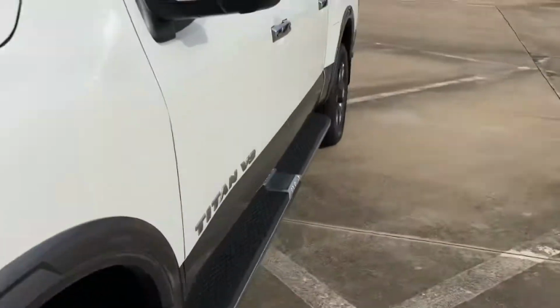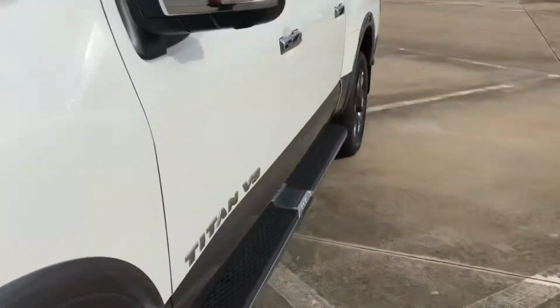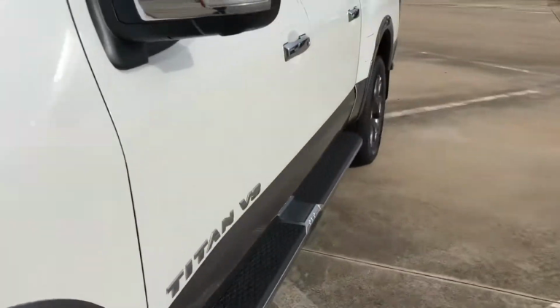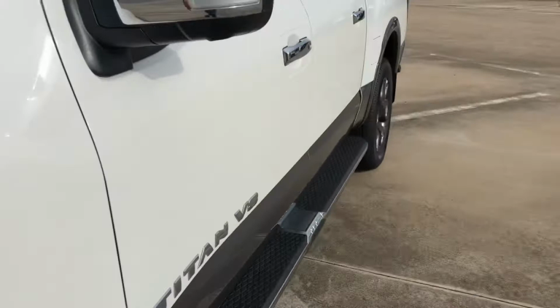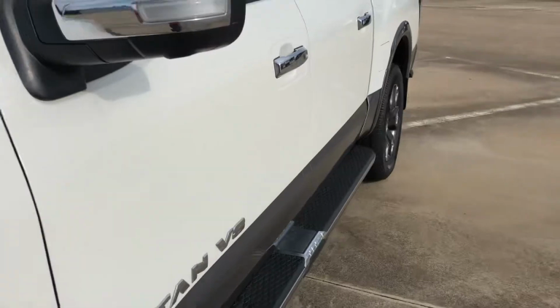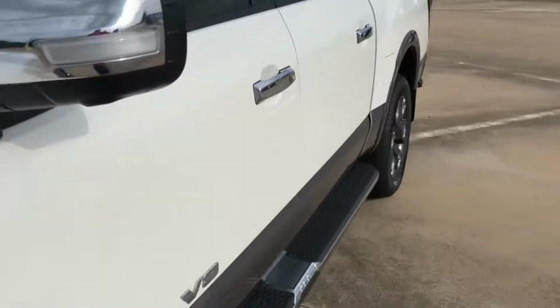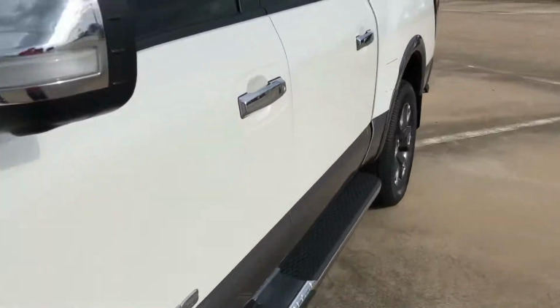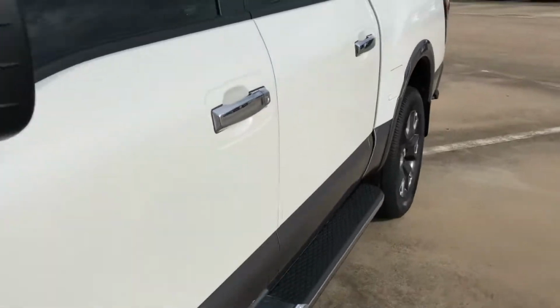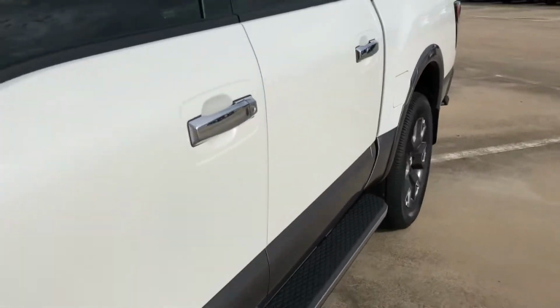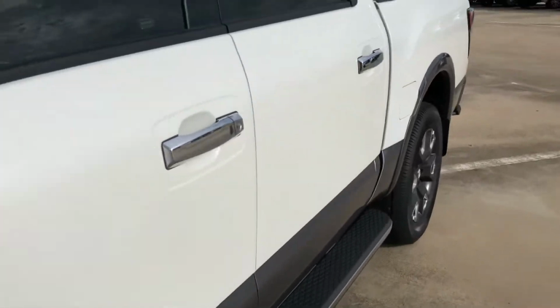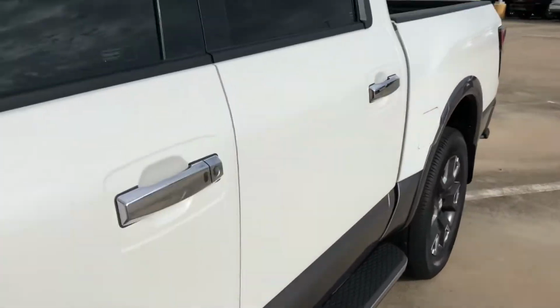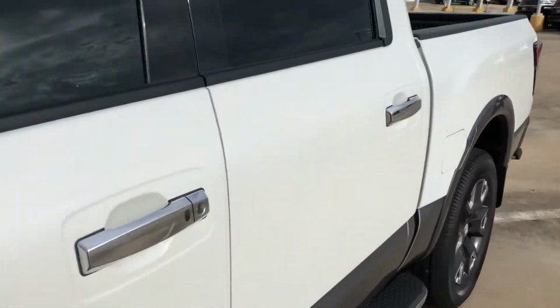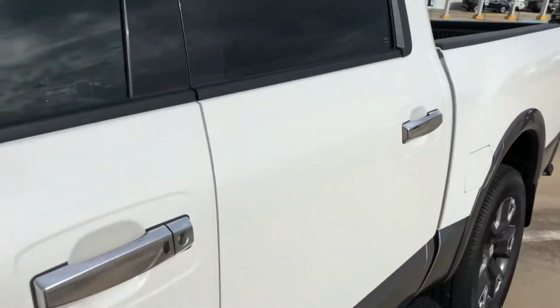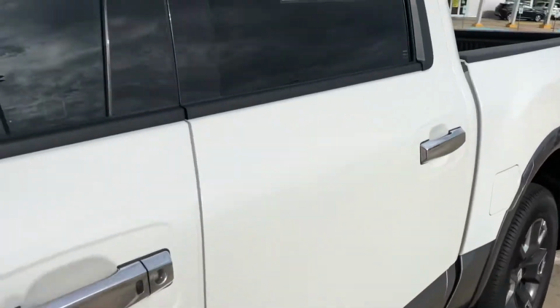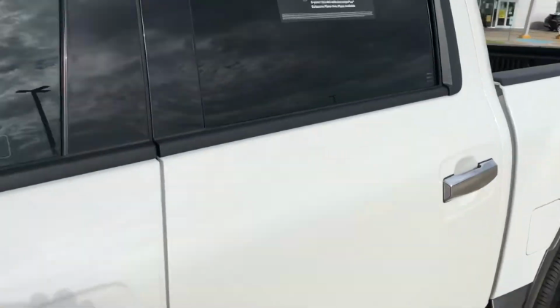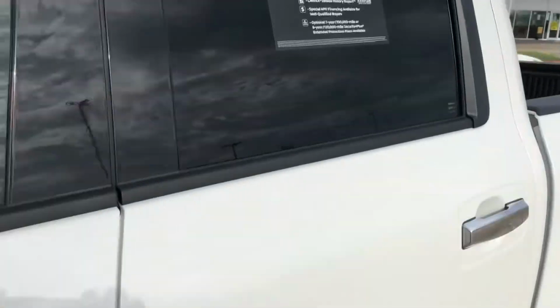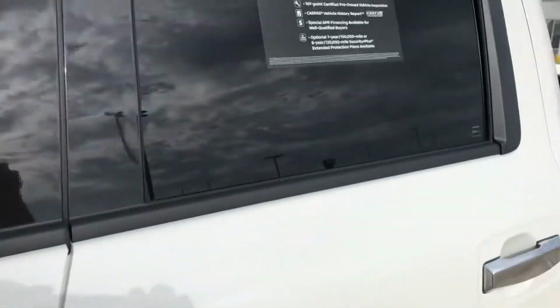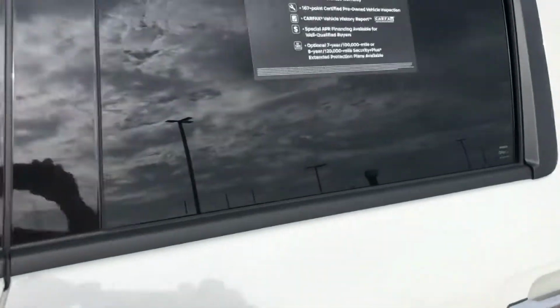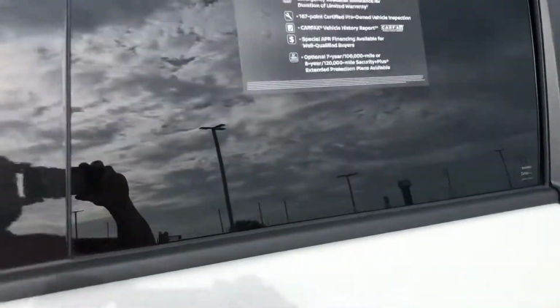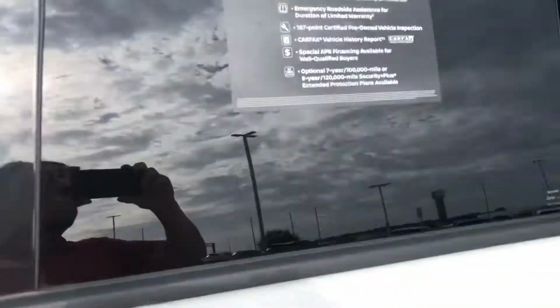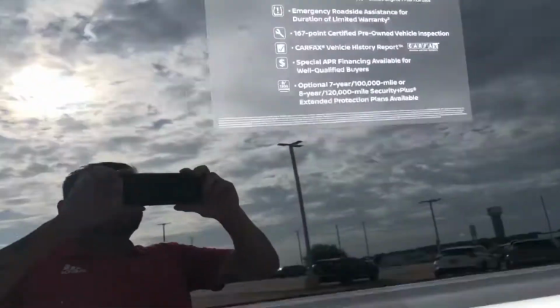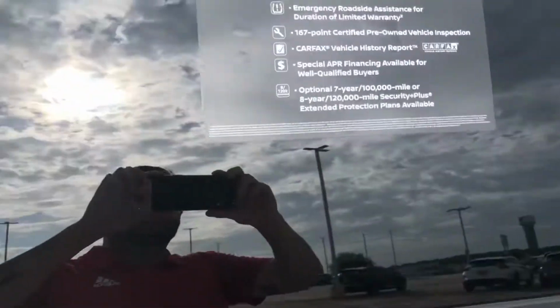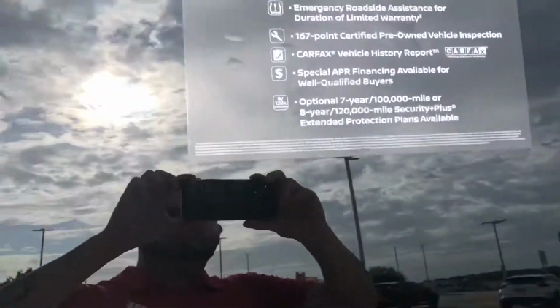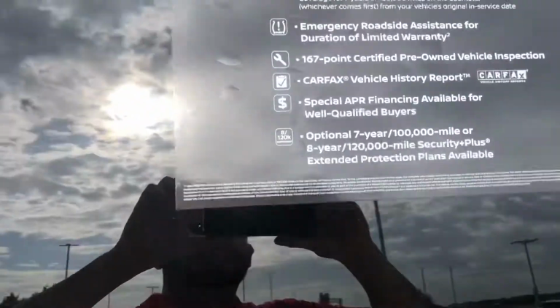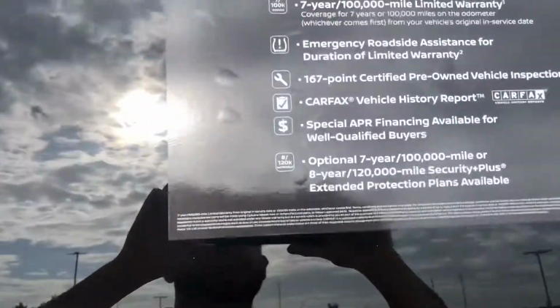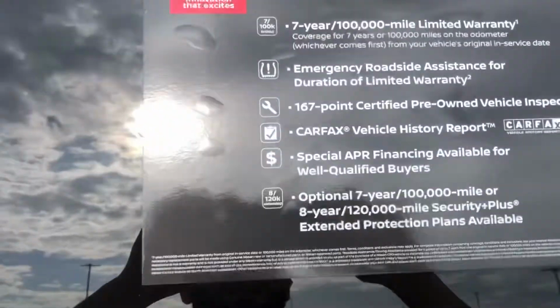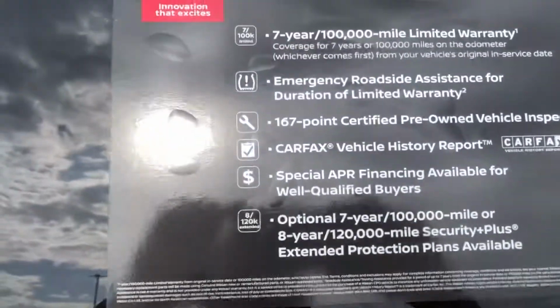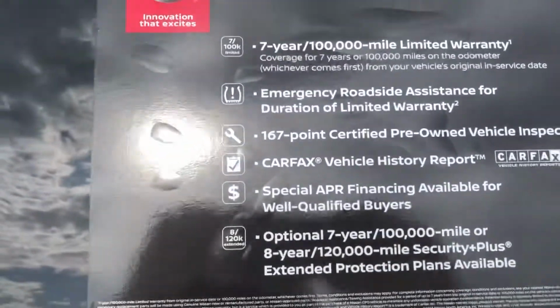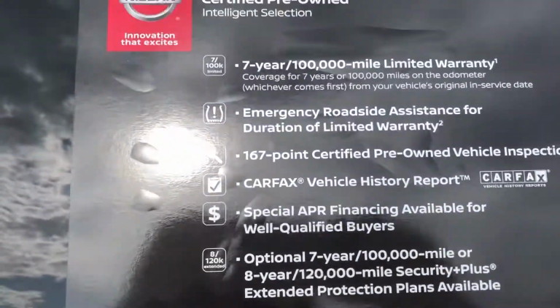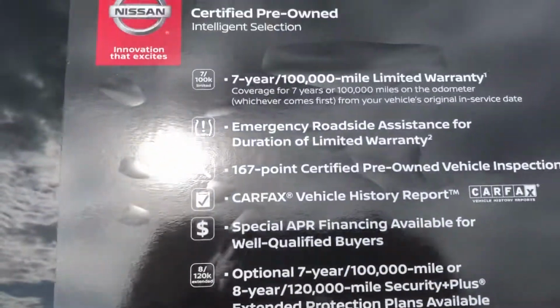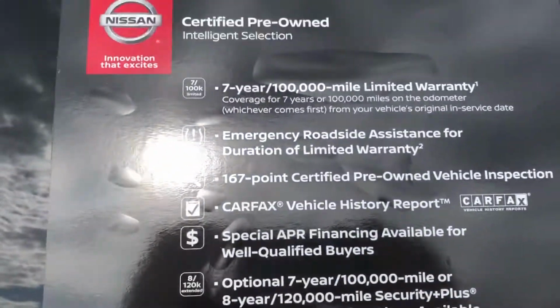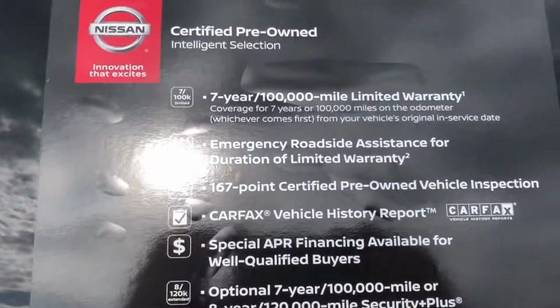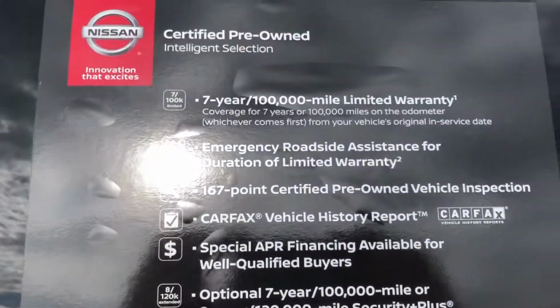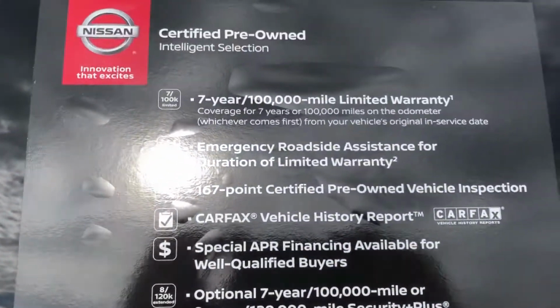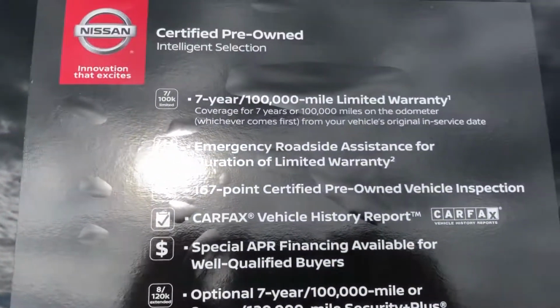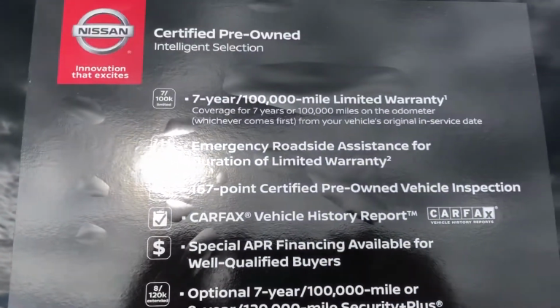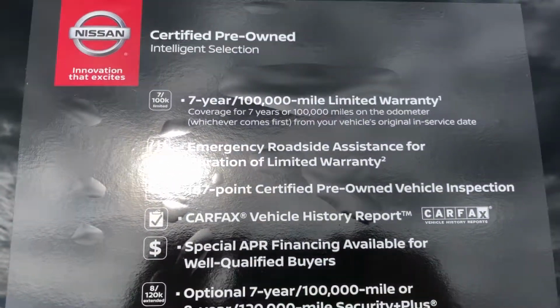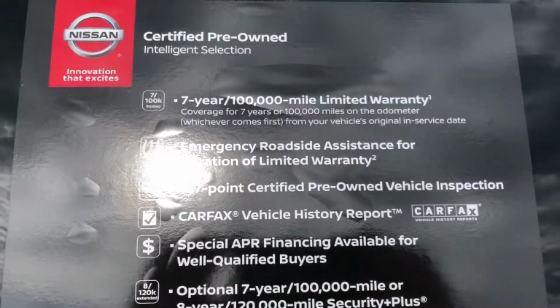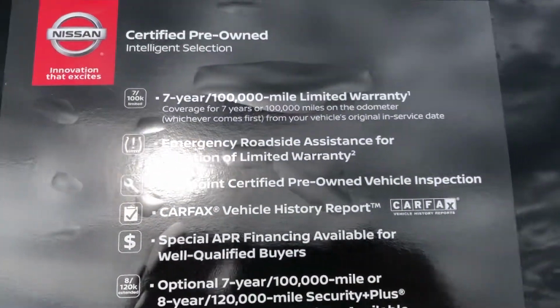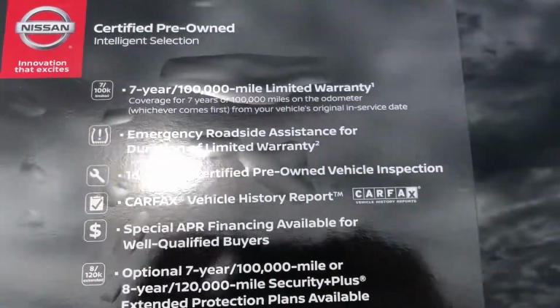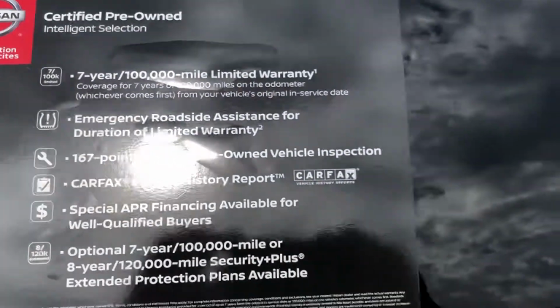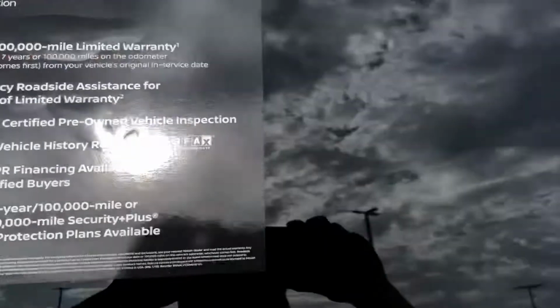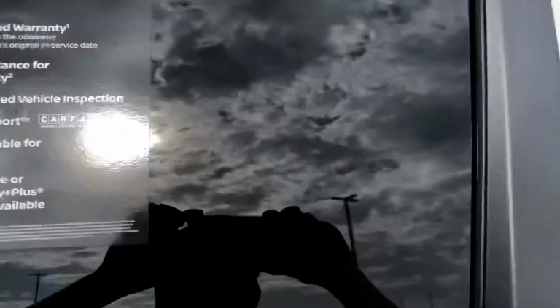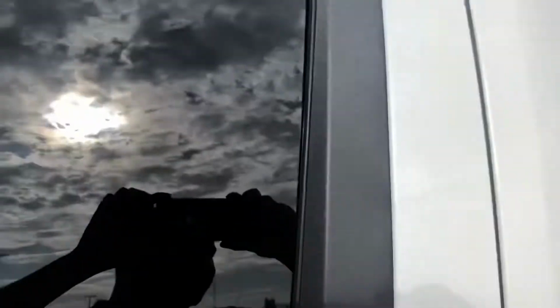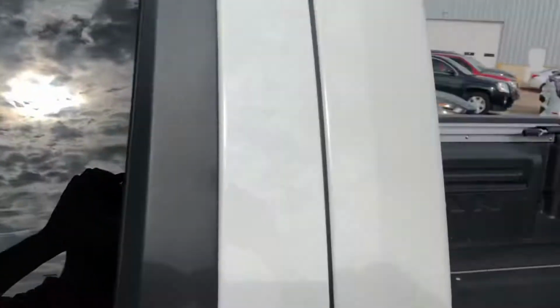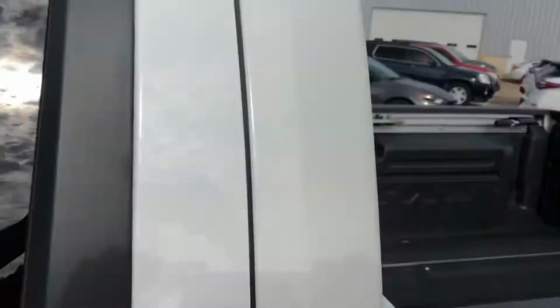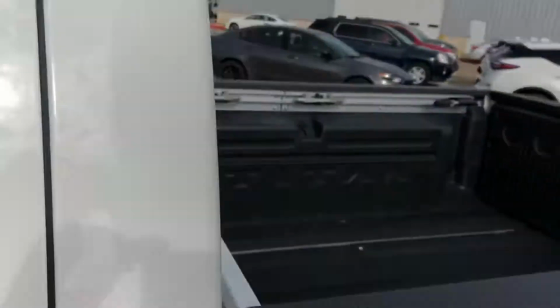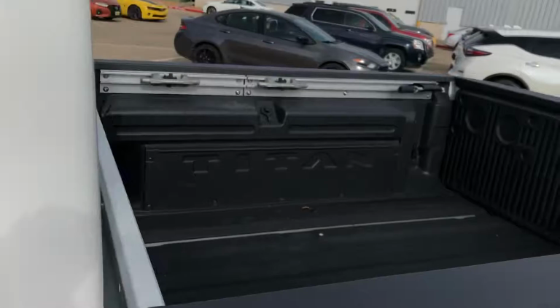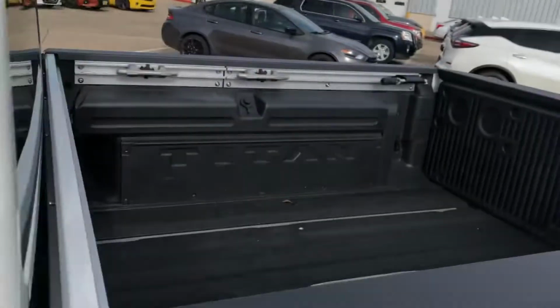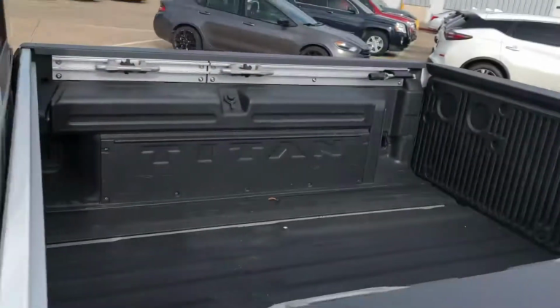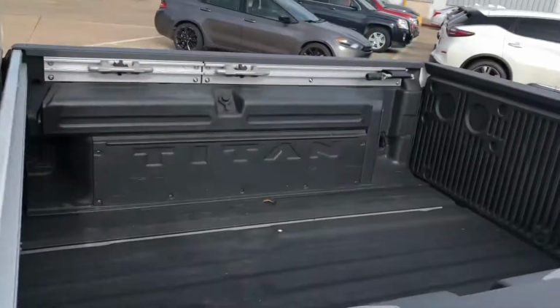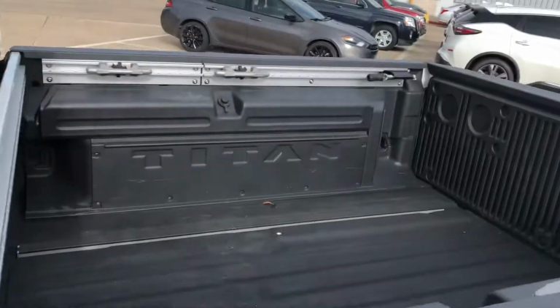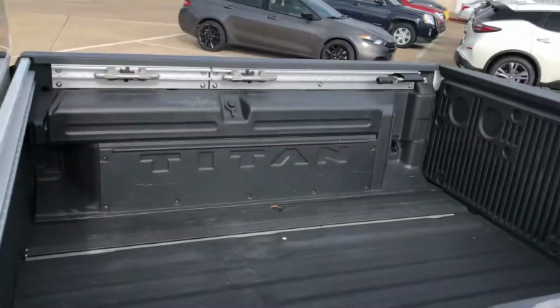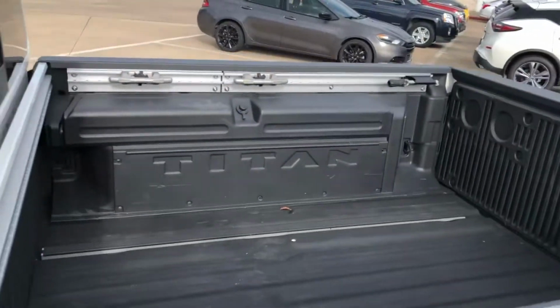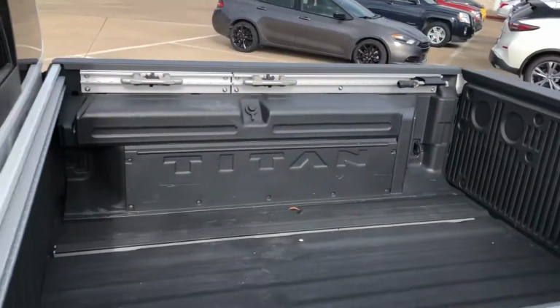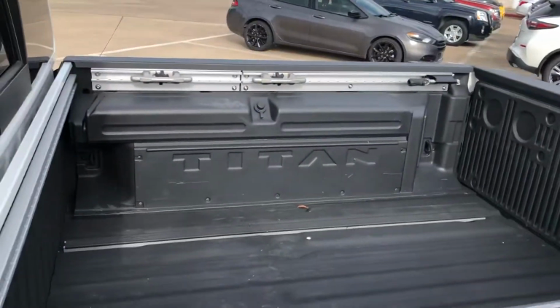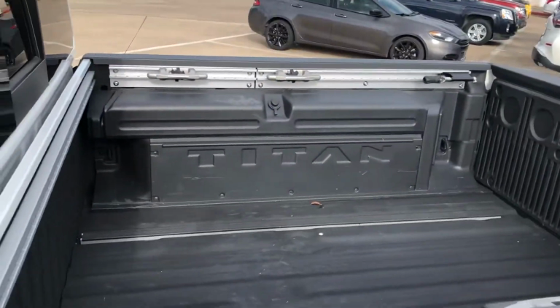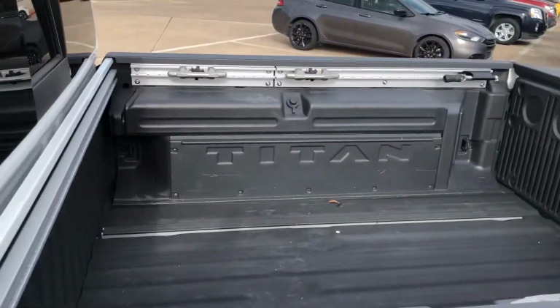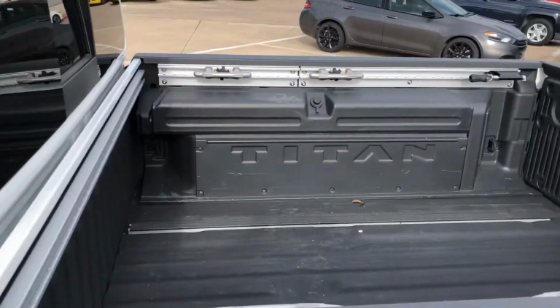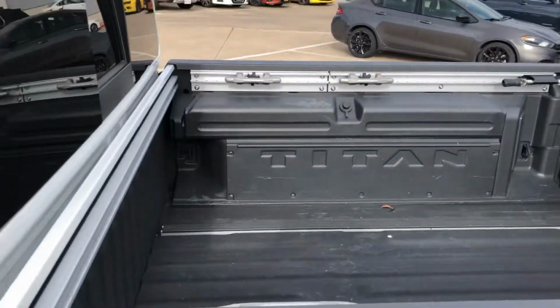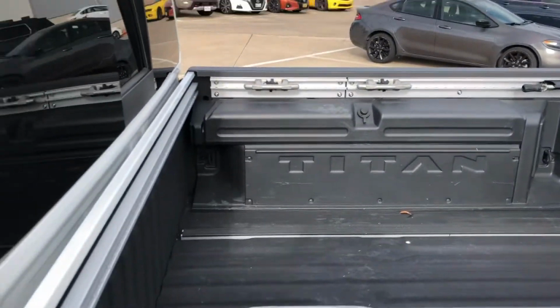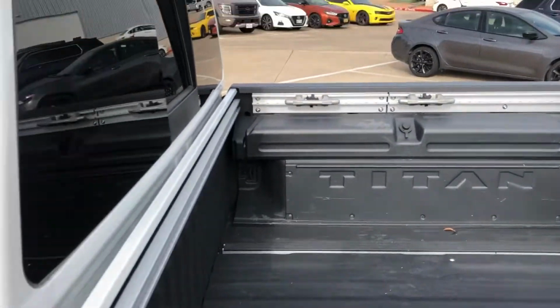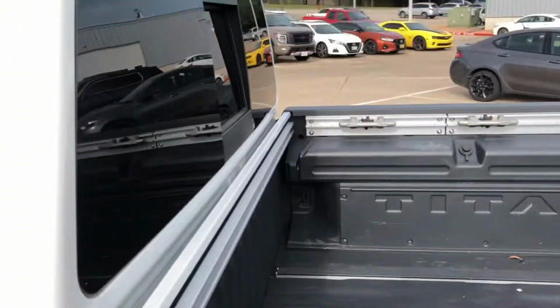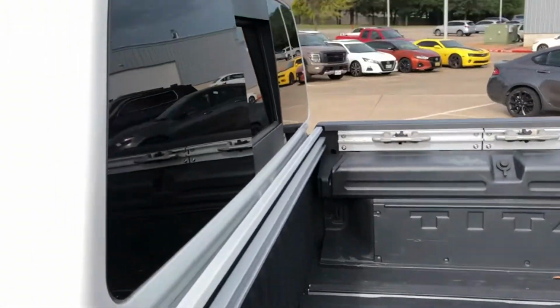It's going to be certified pre-owned, so seven year, 100,000 mile powertrain warranty. Better to see the truck with the light.